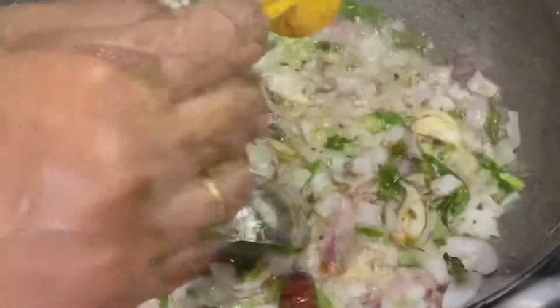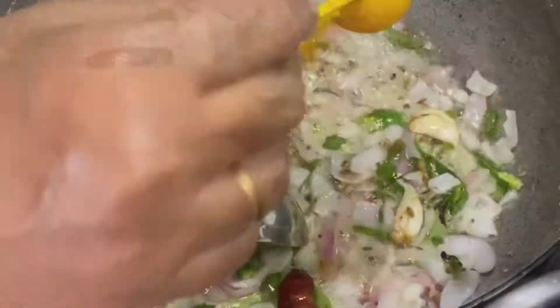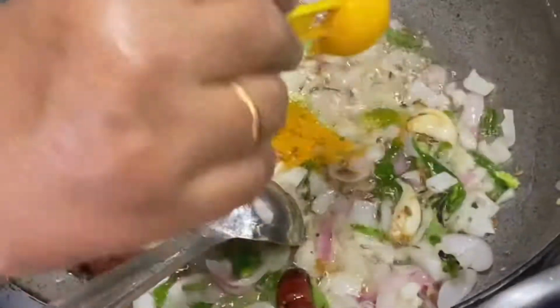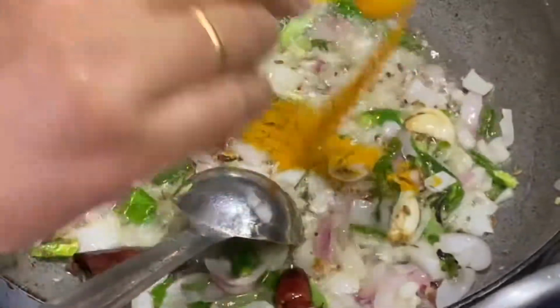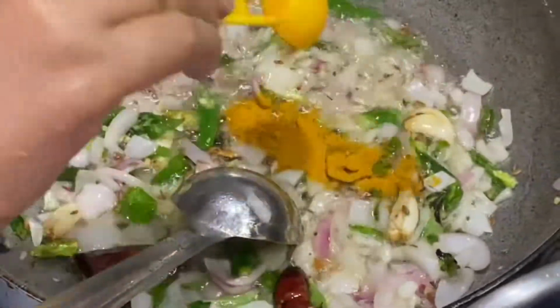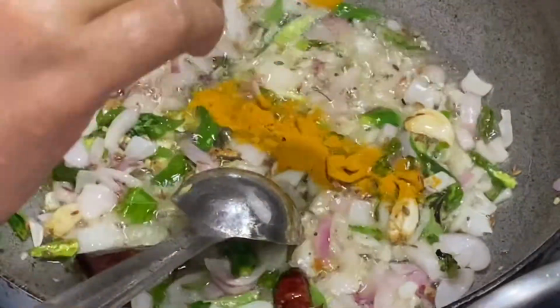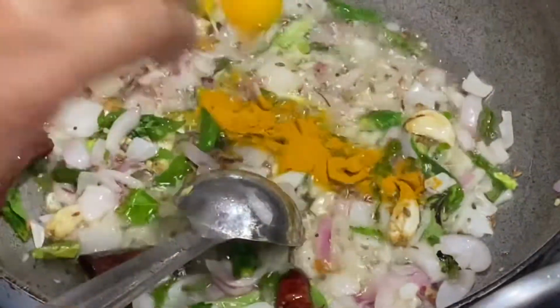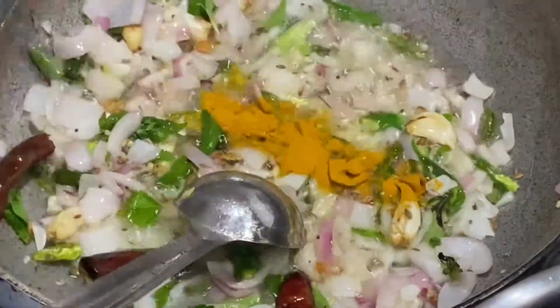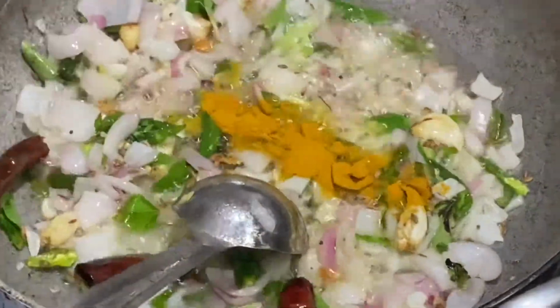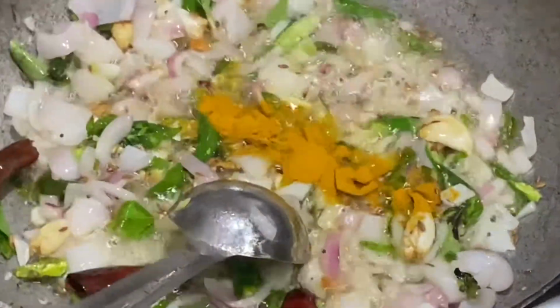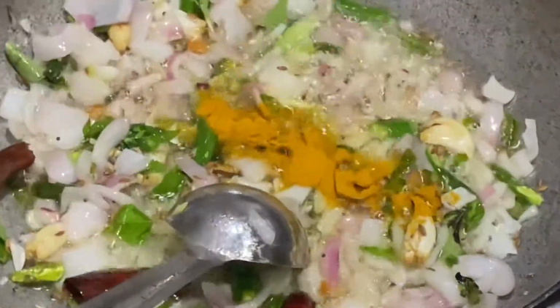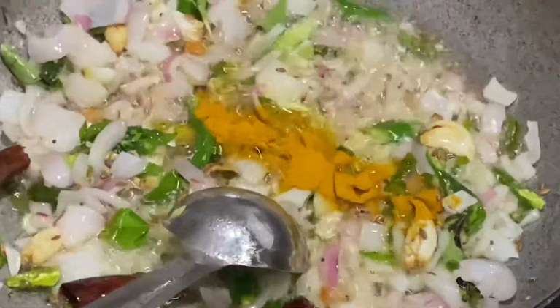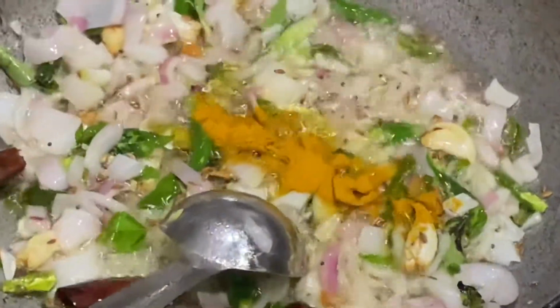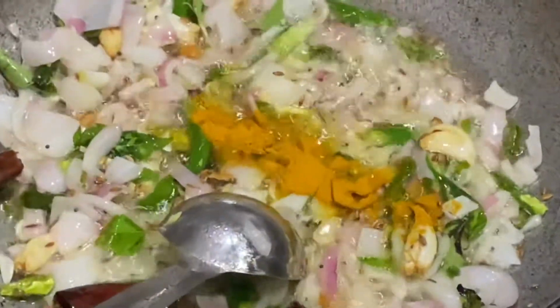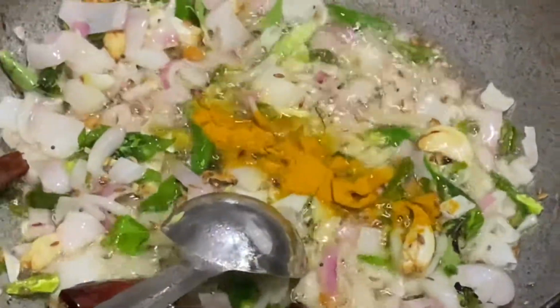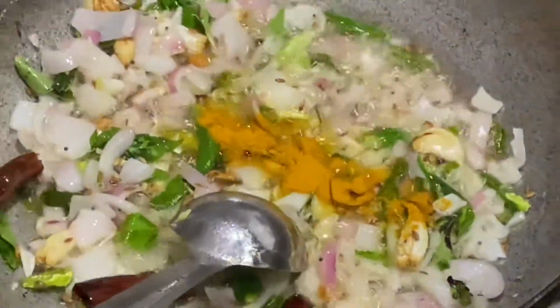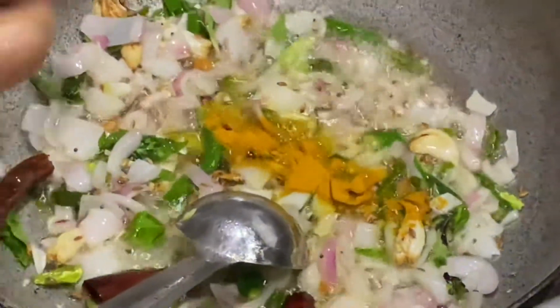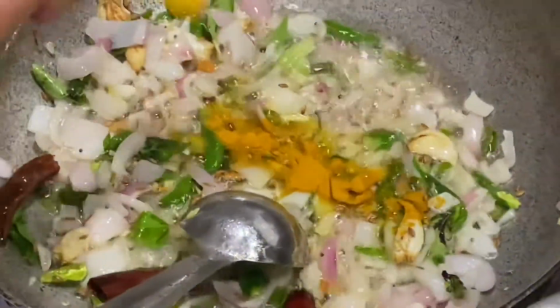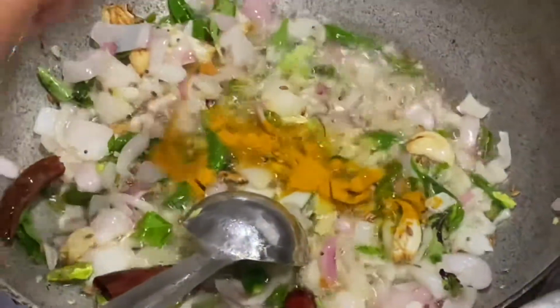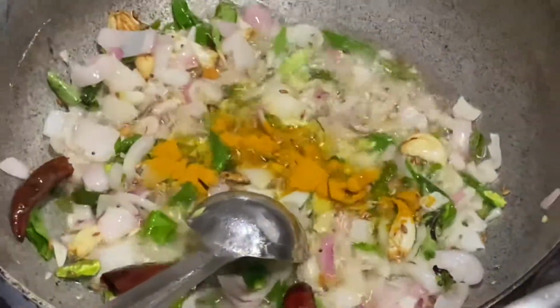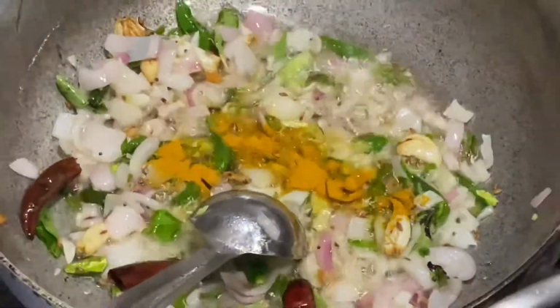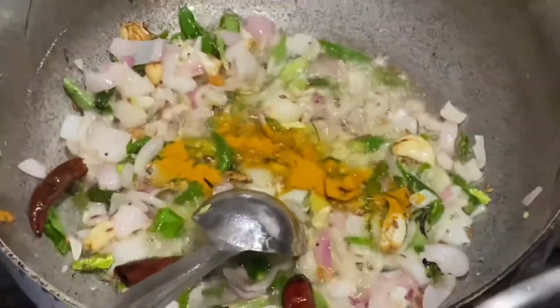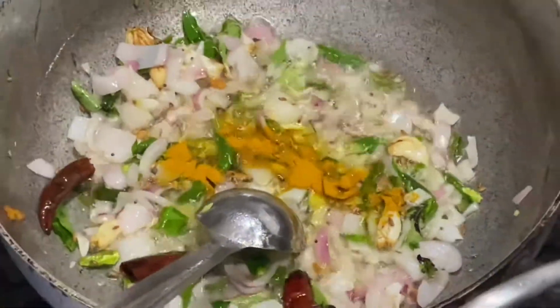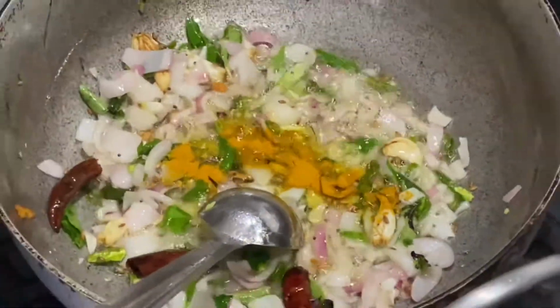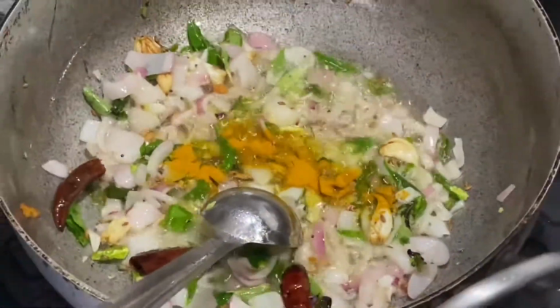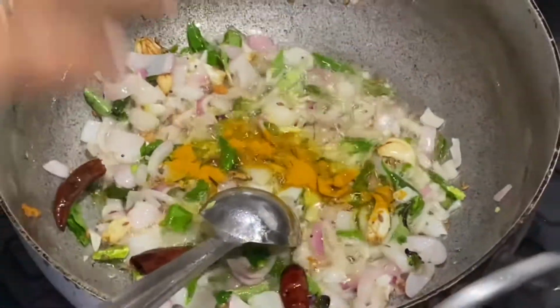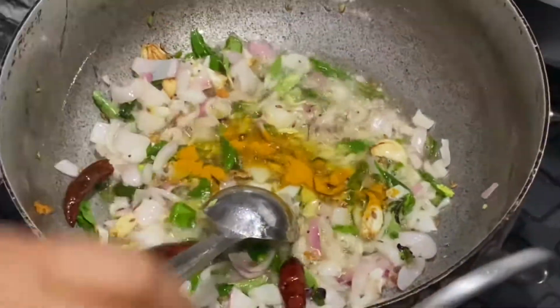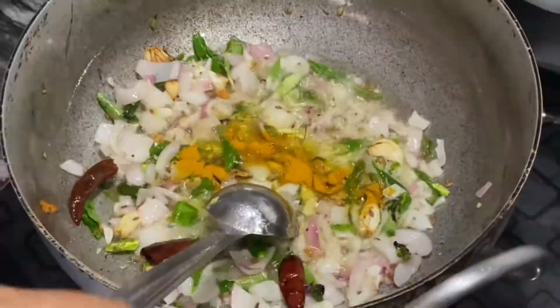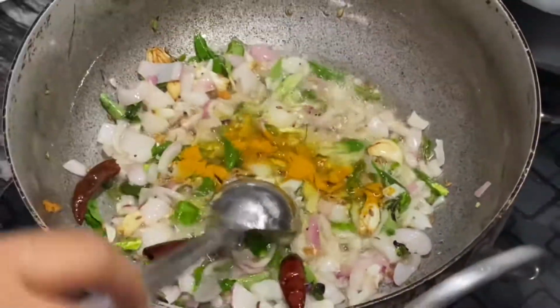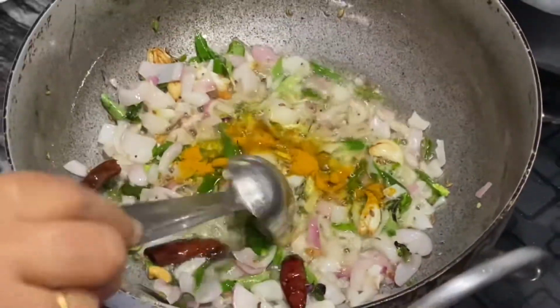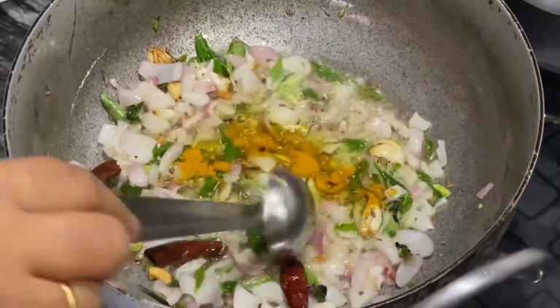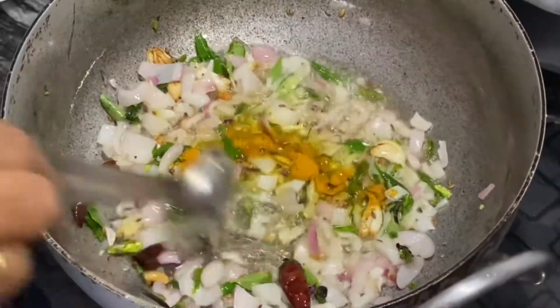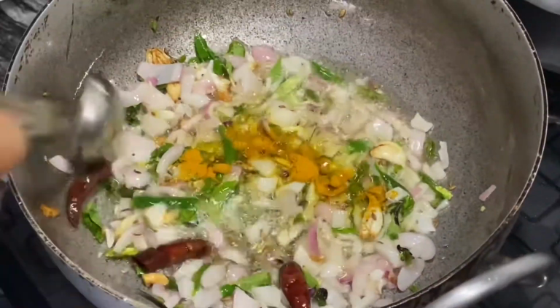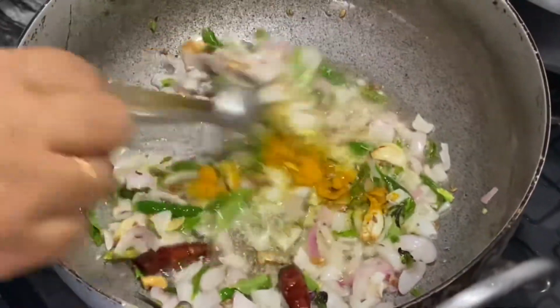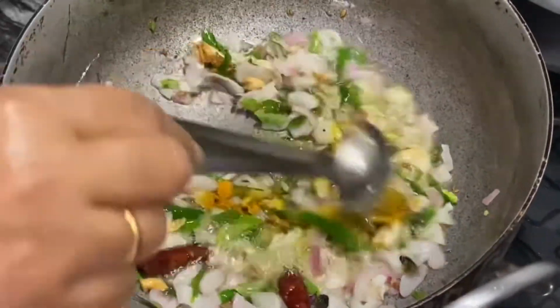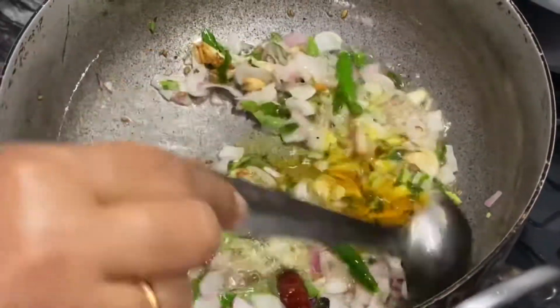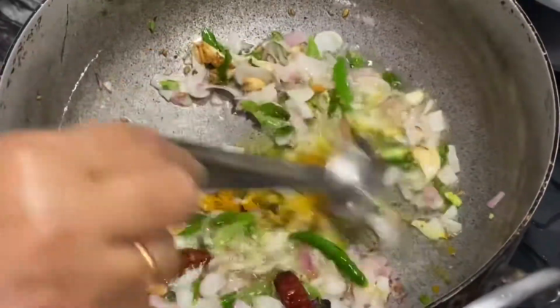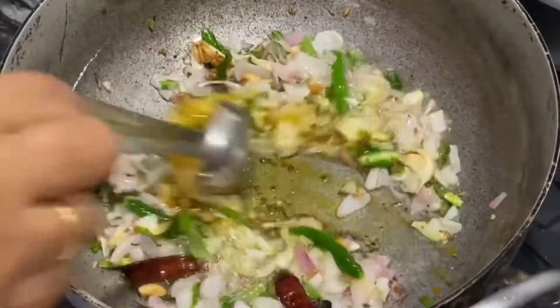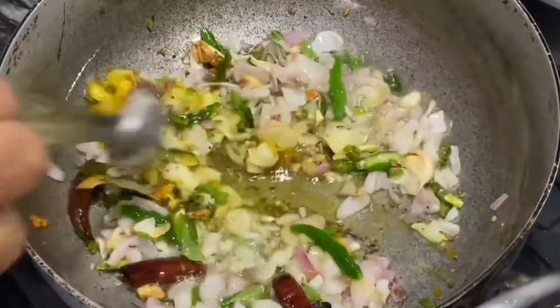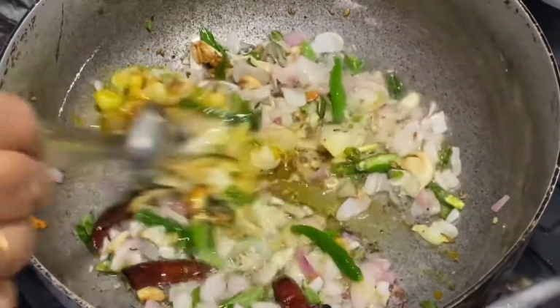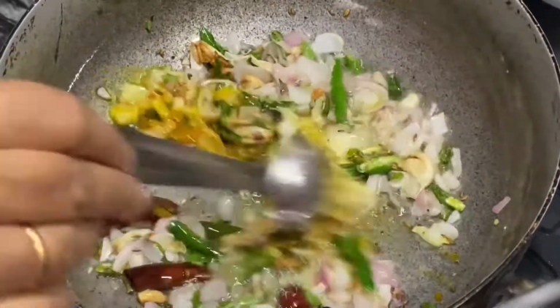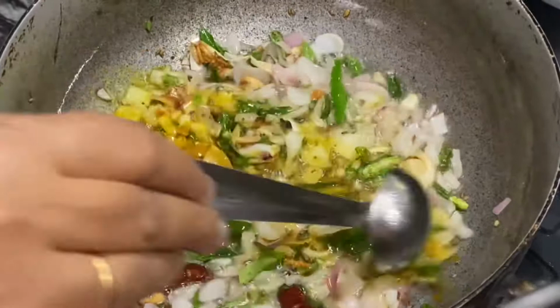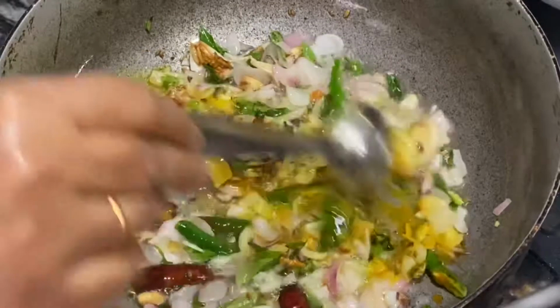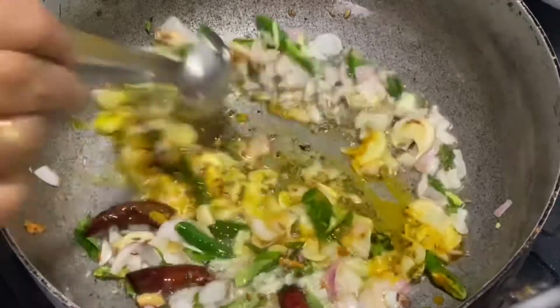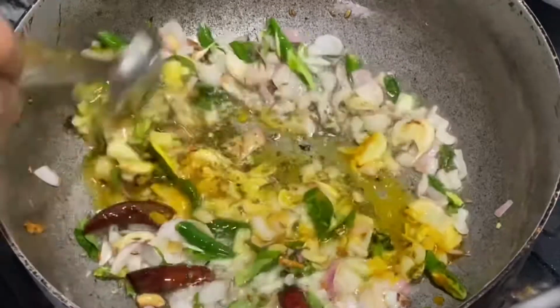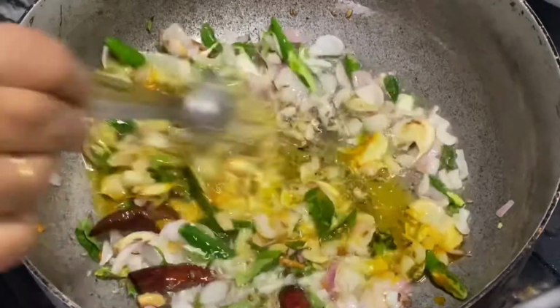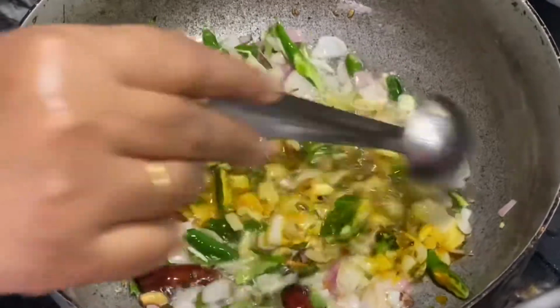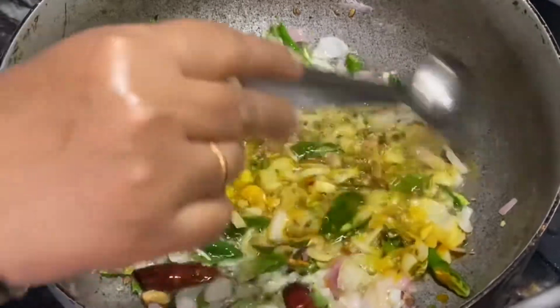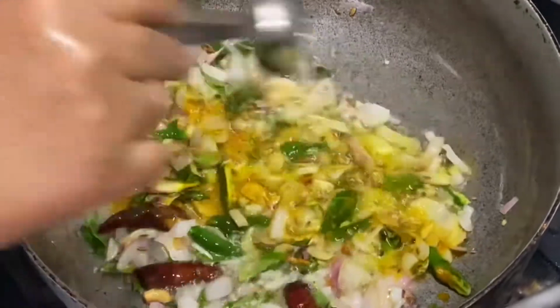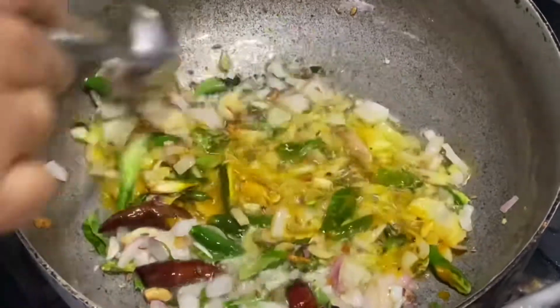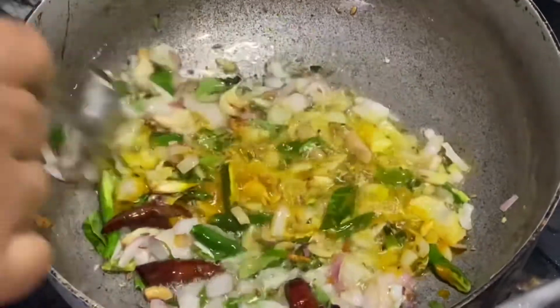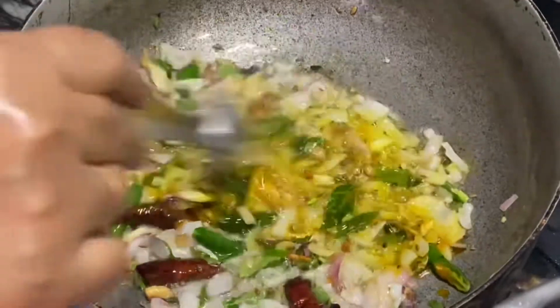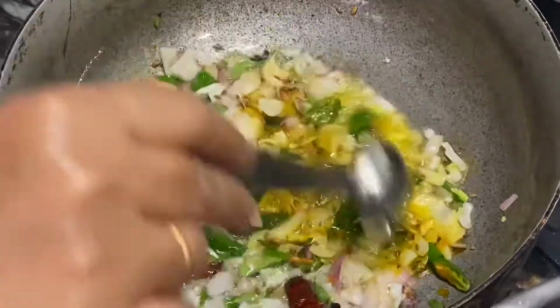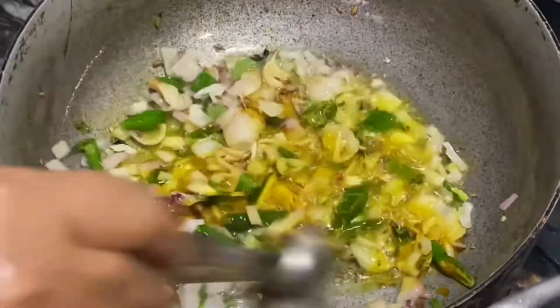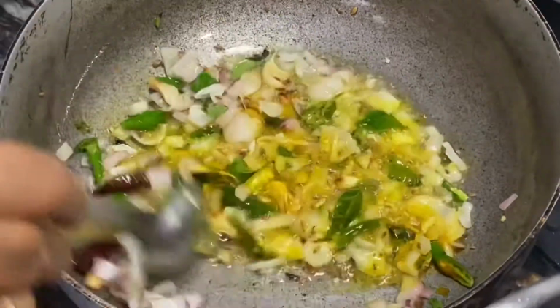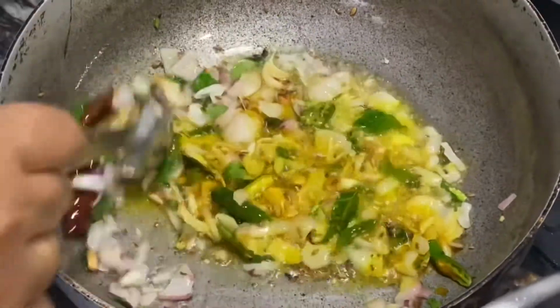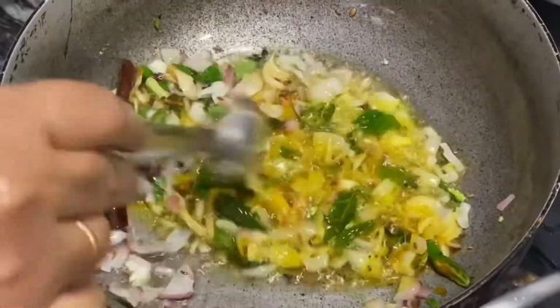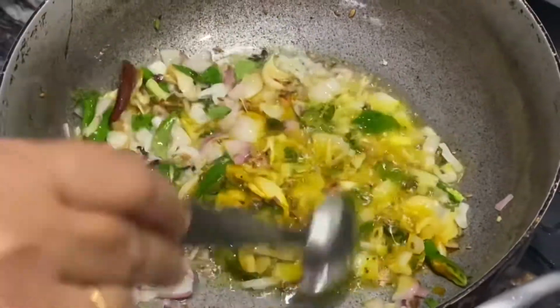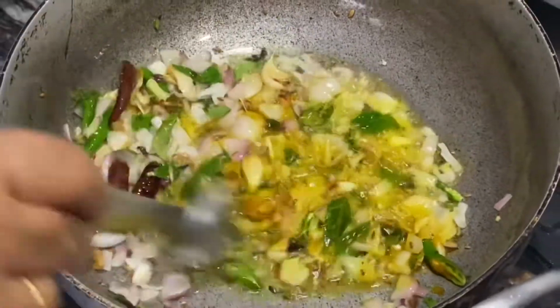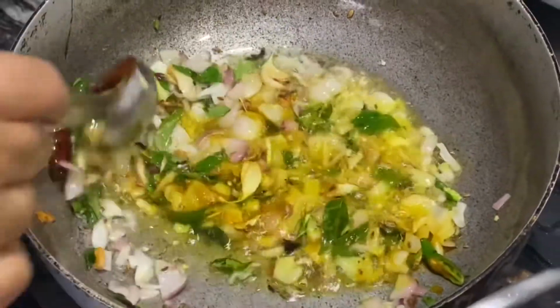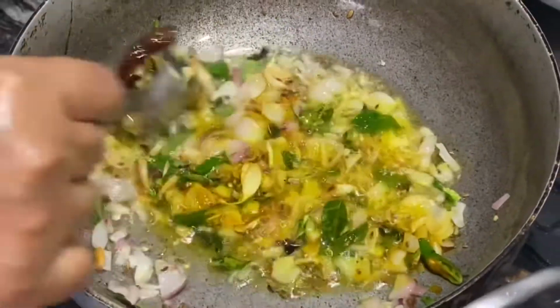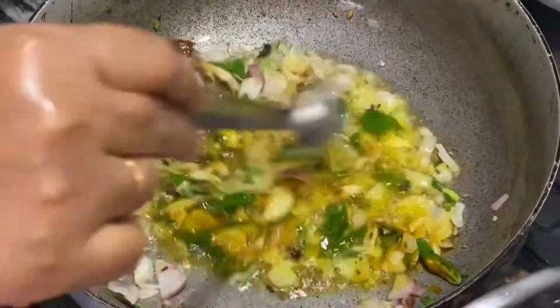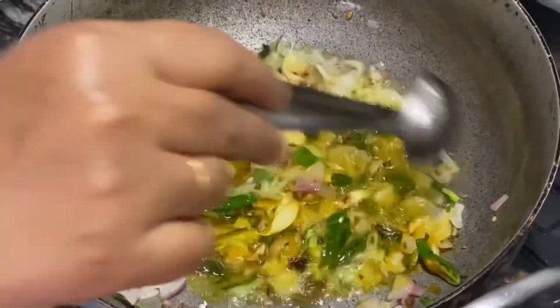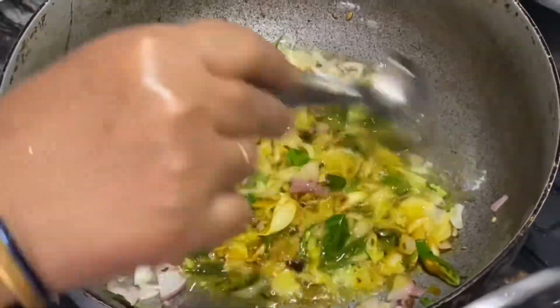Now into this we are going to add turmeric powder and let us fry it for a minute.